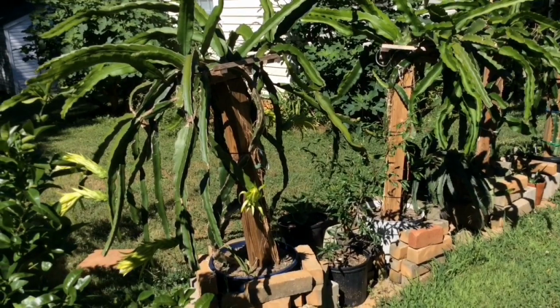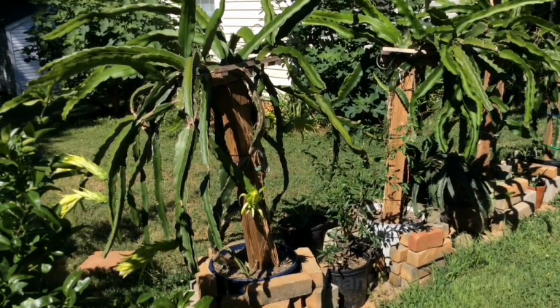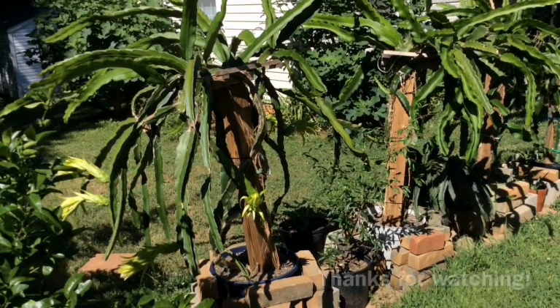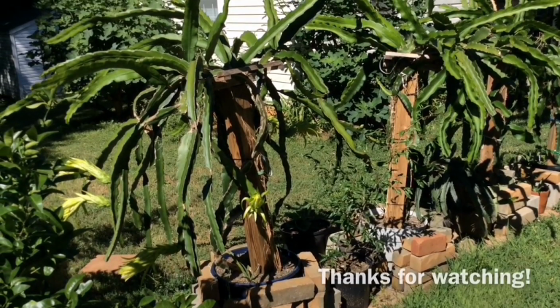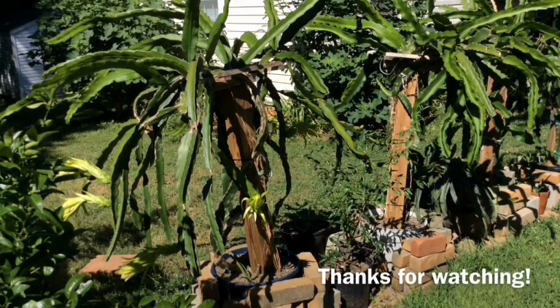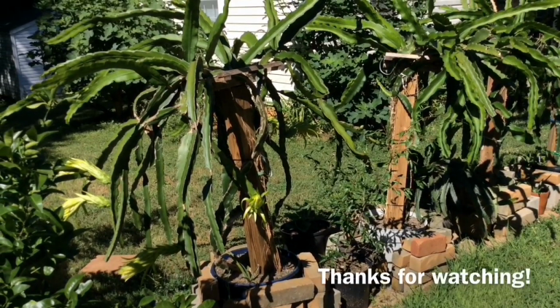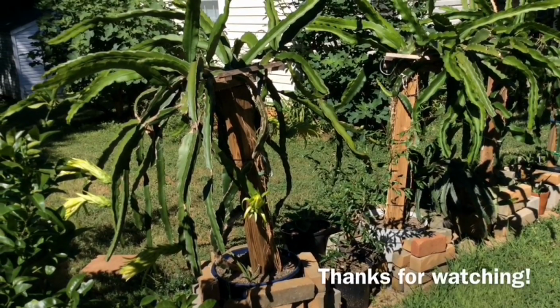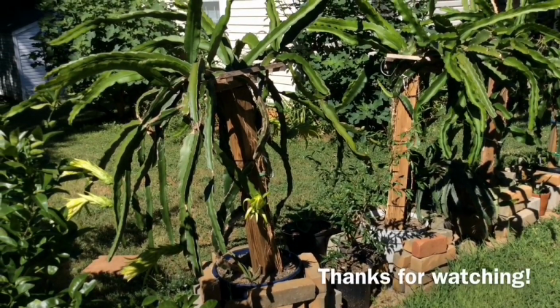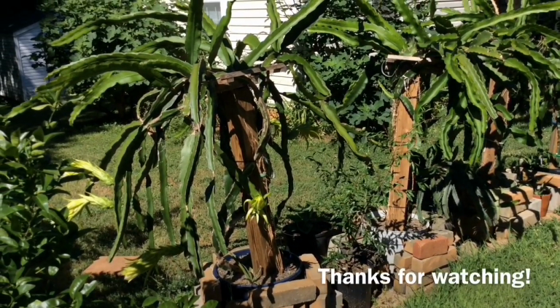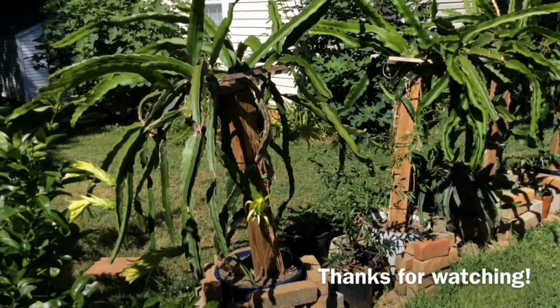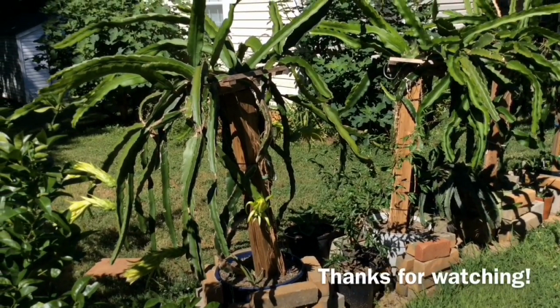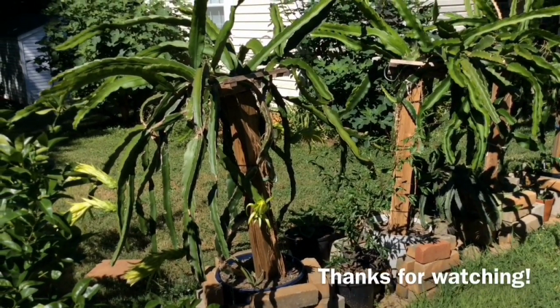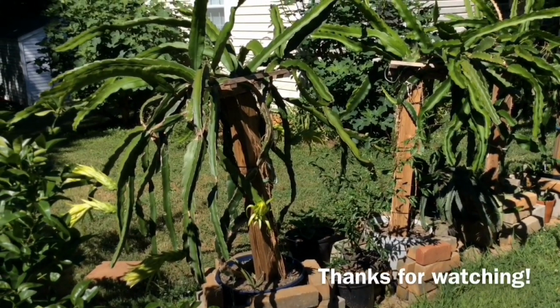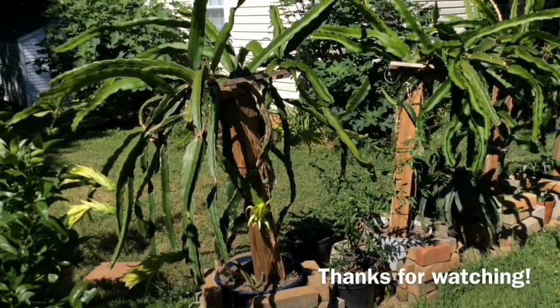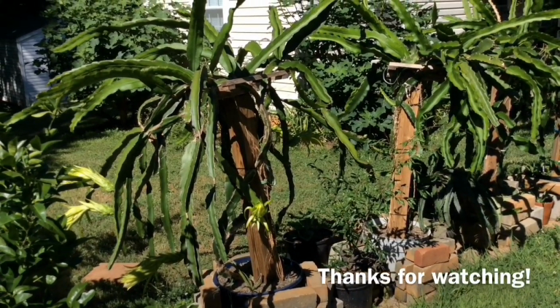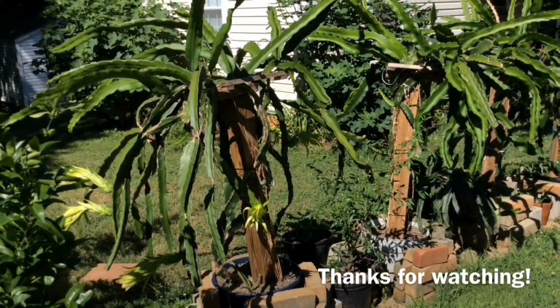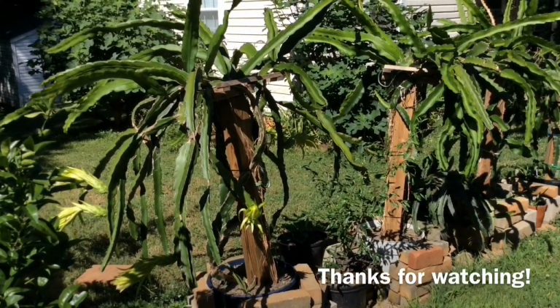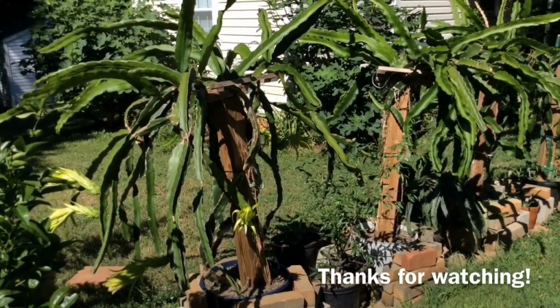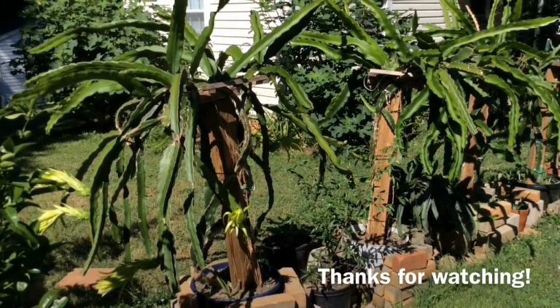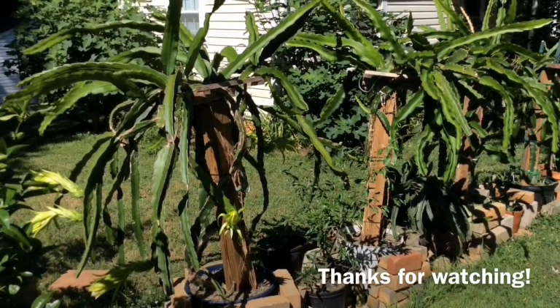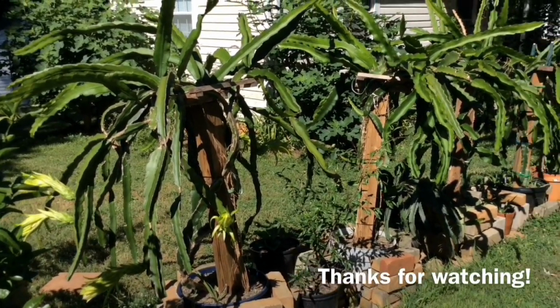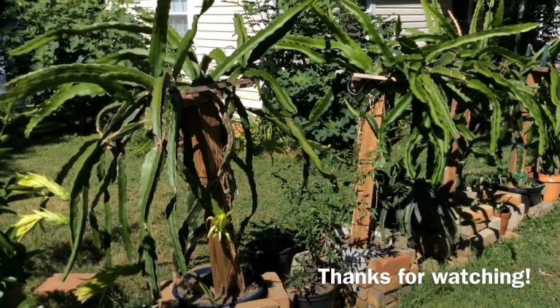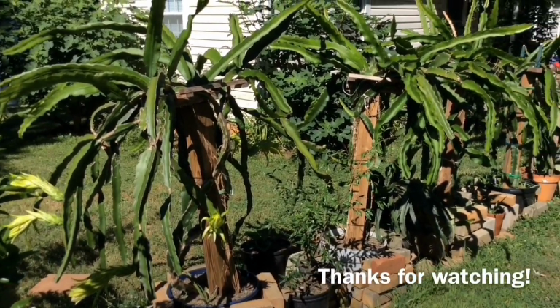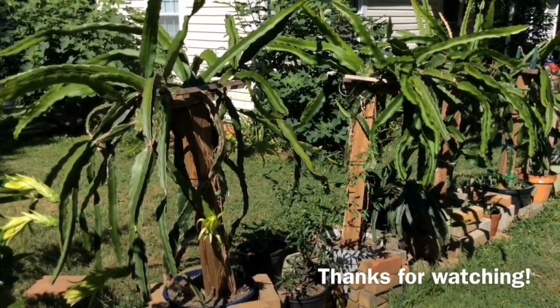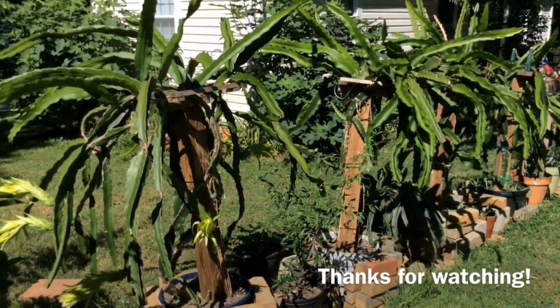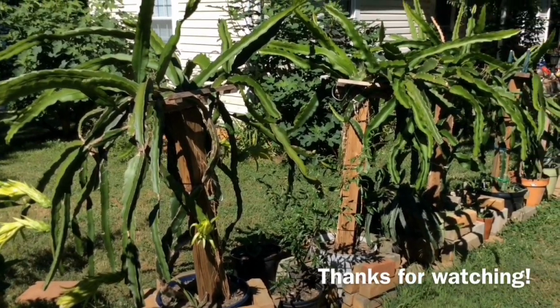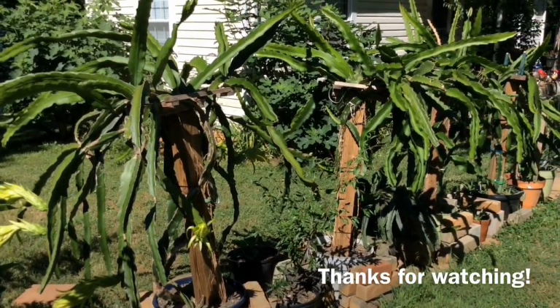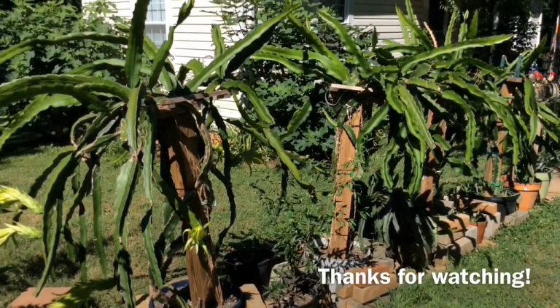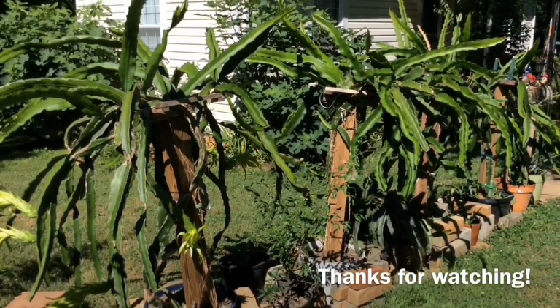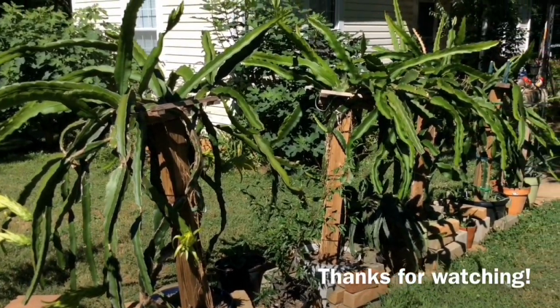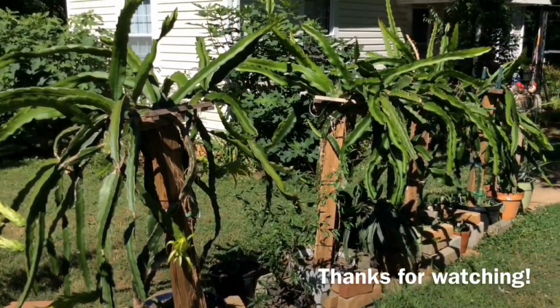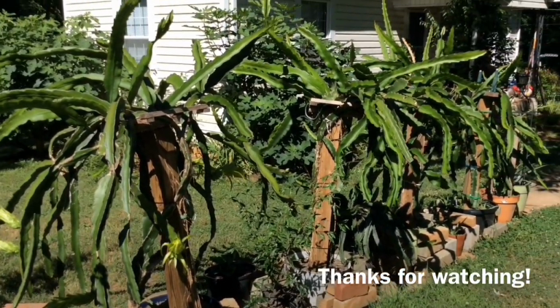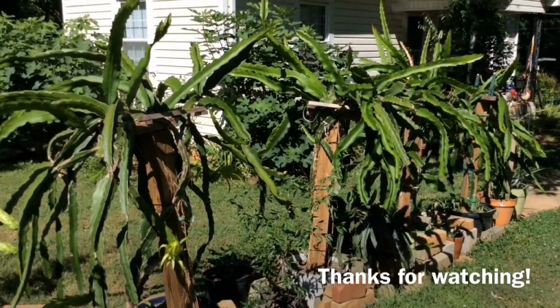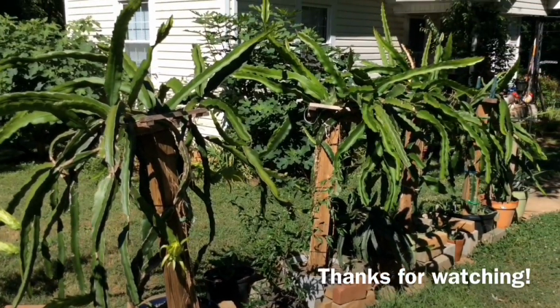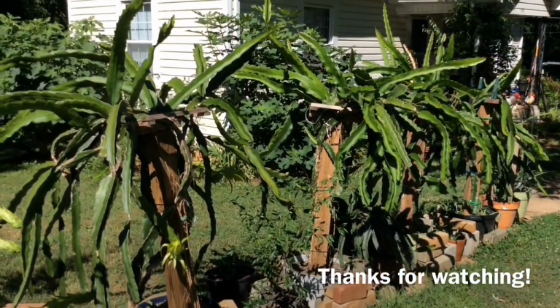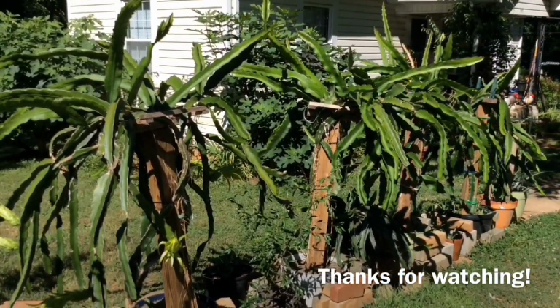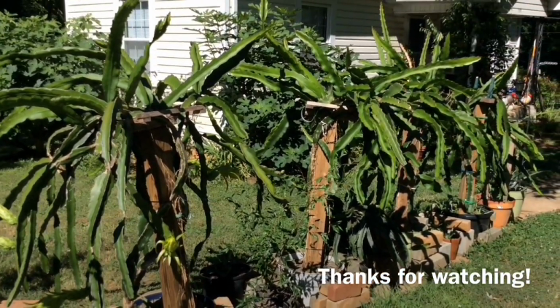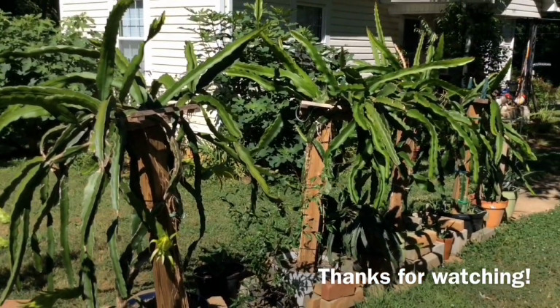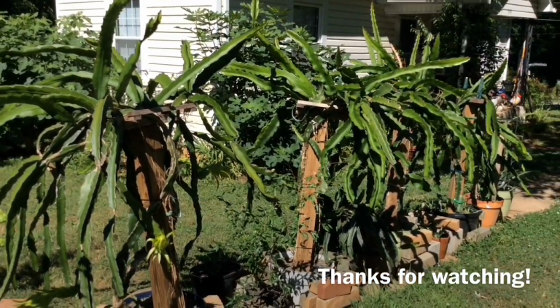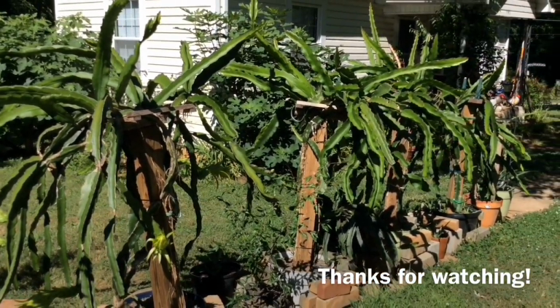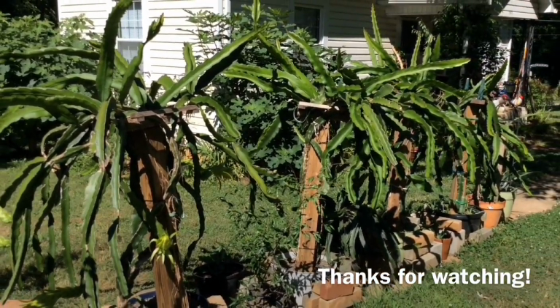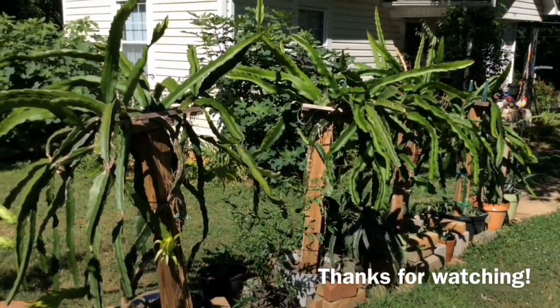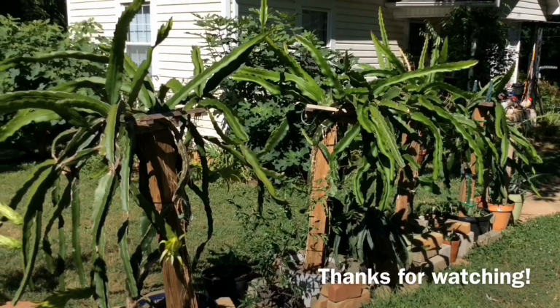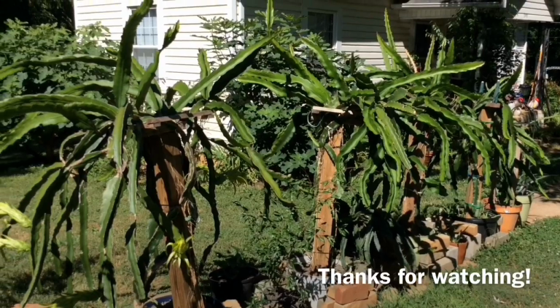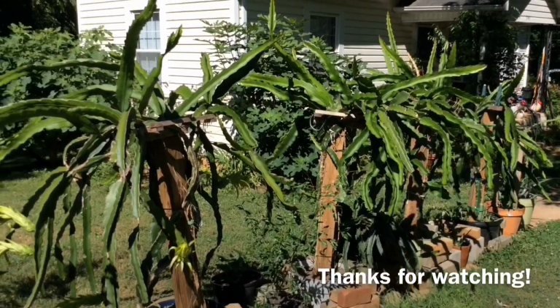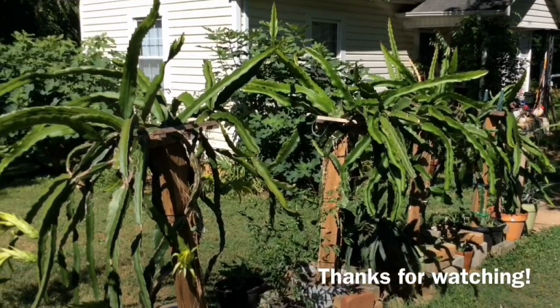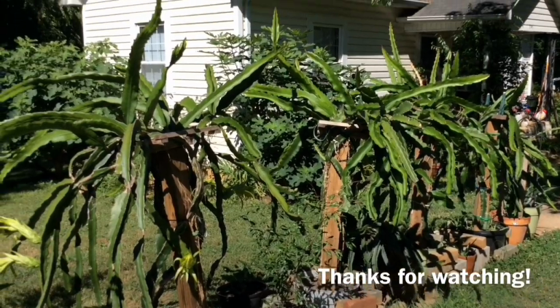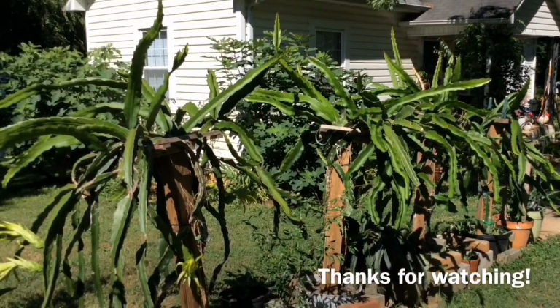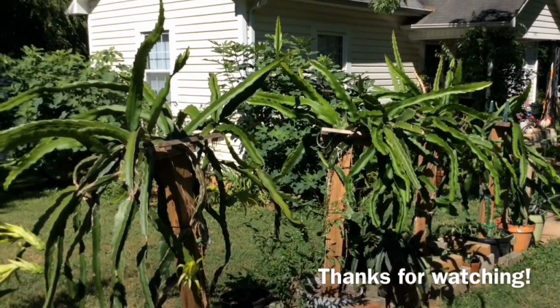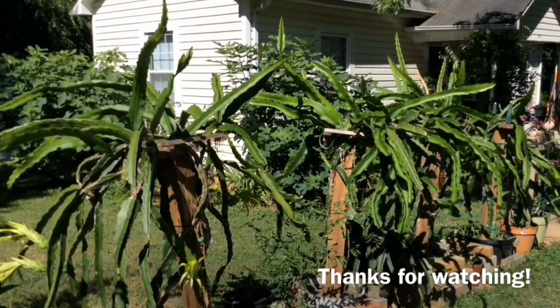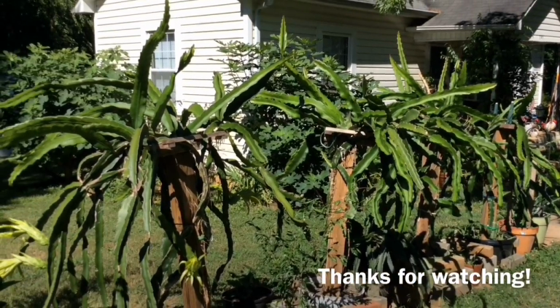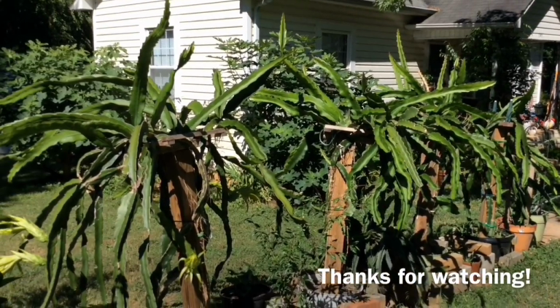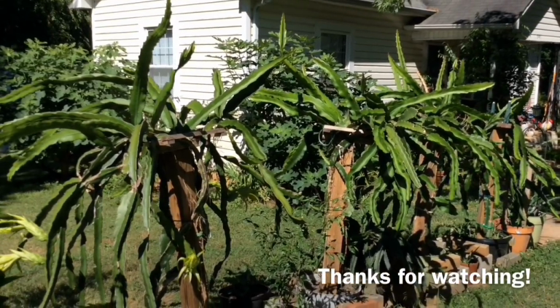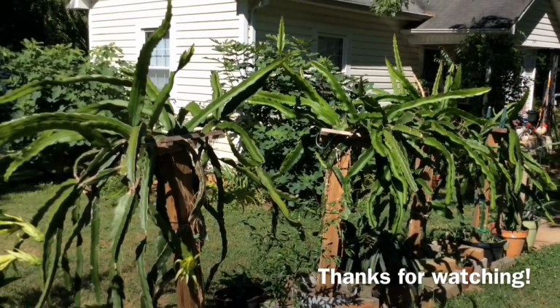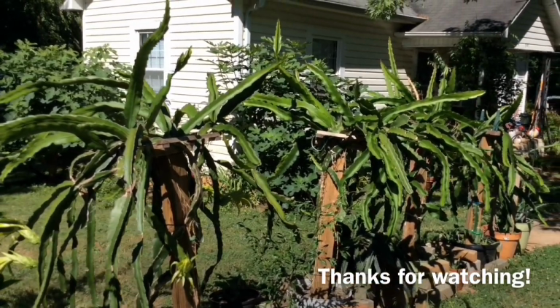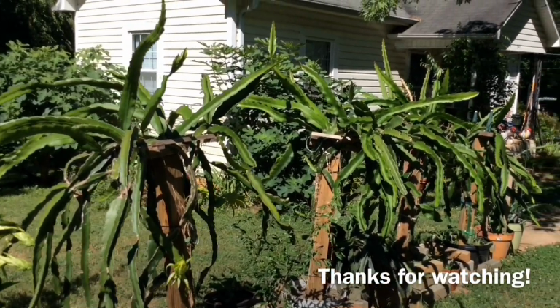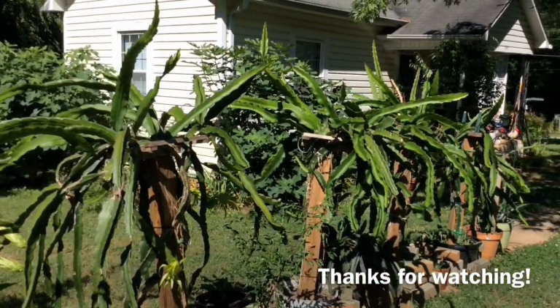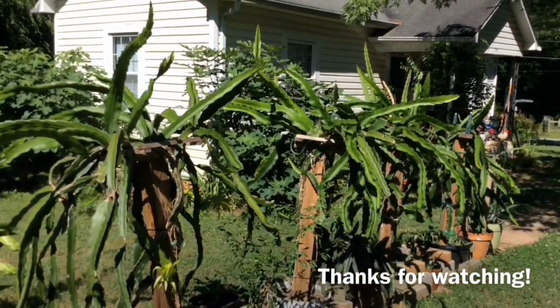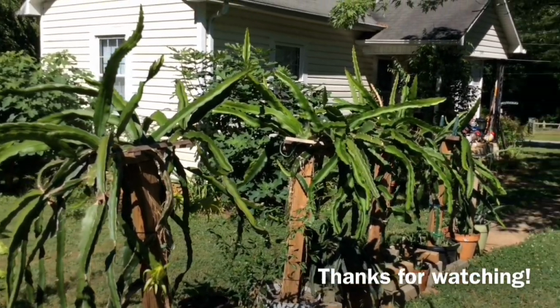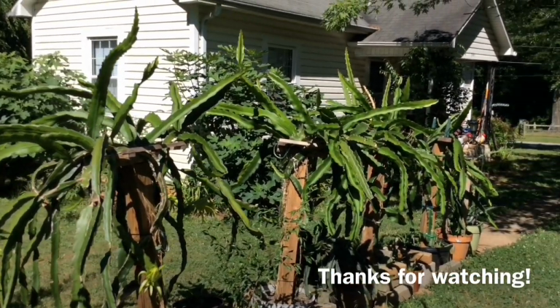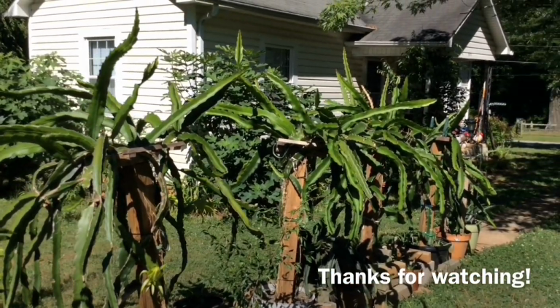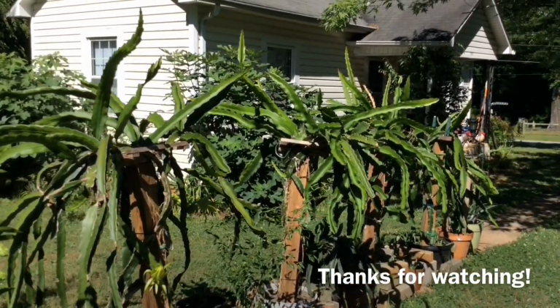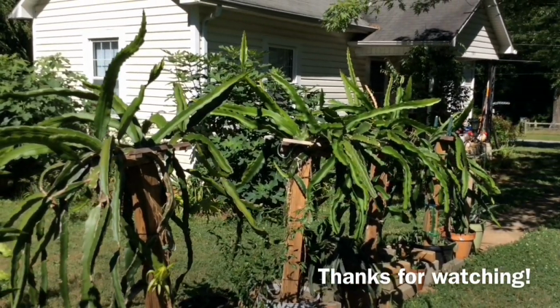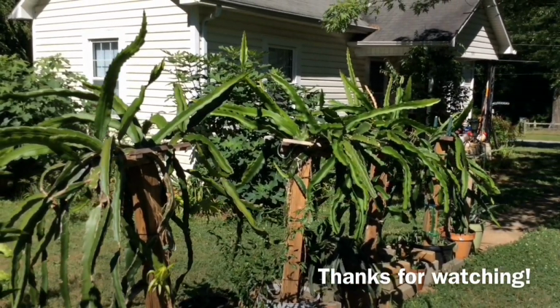So I will keep you updated on my dragon fruits and I thank you very much for watching. Have a great day.